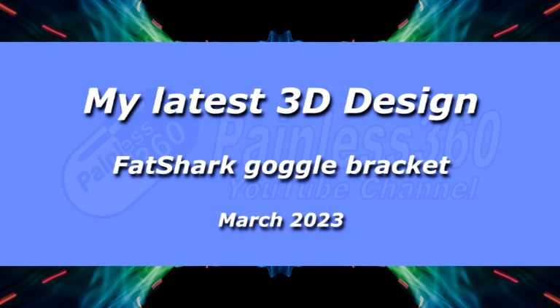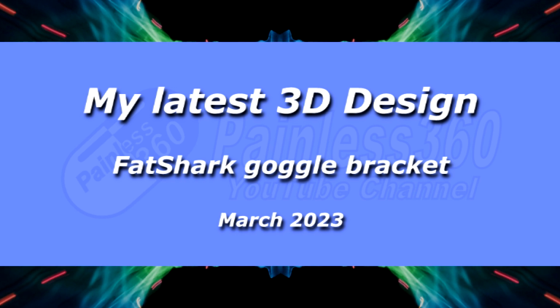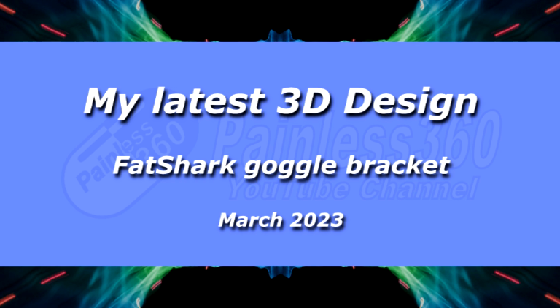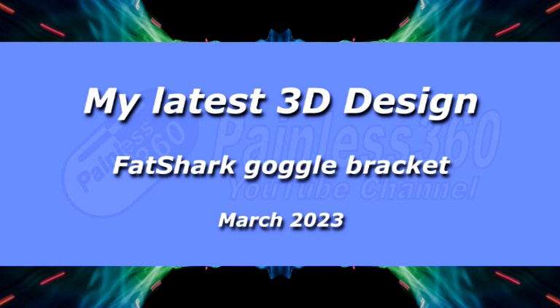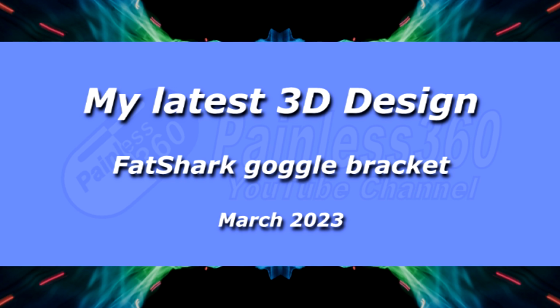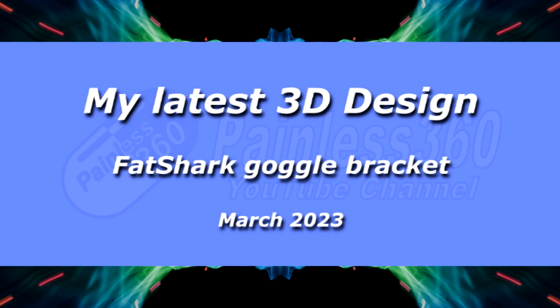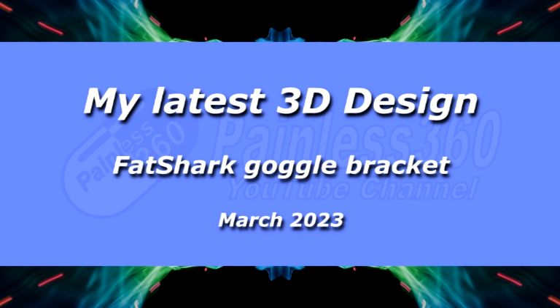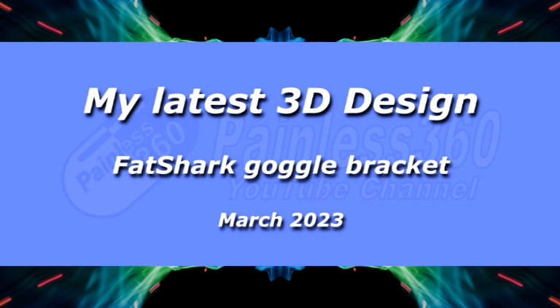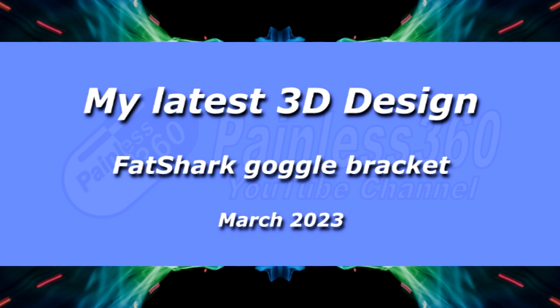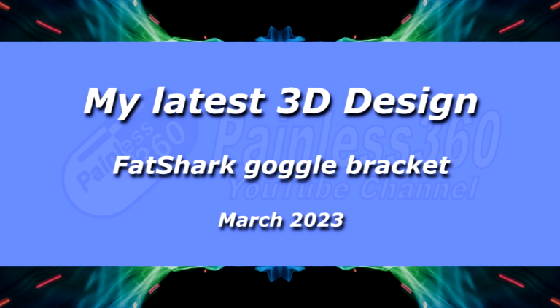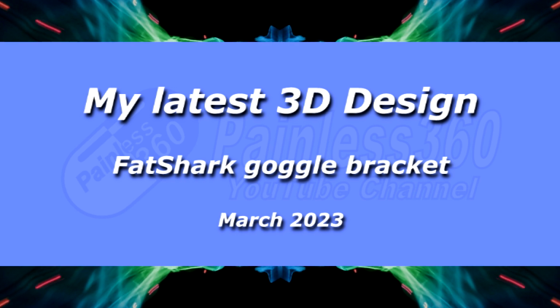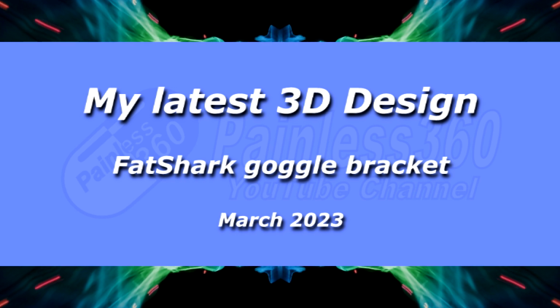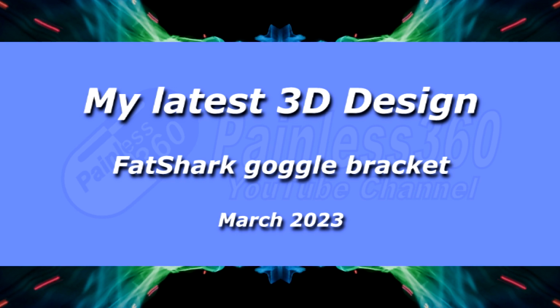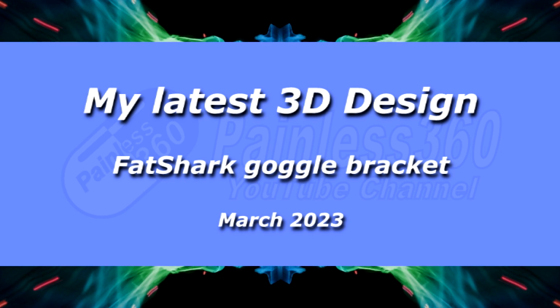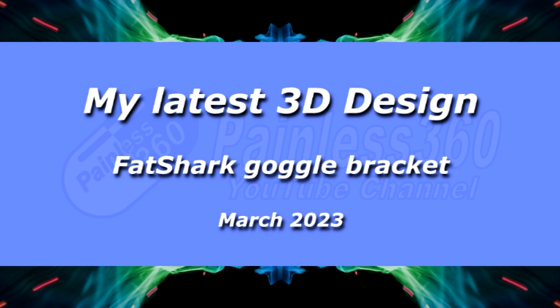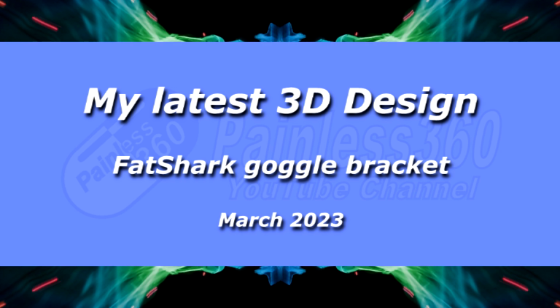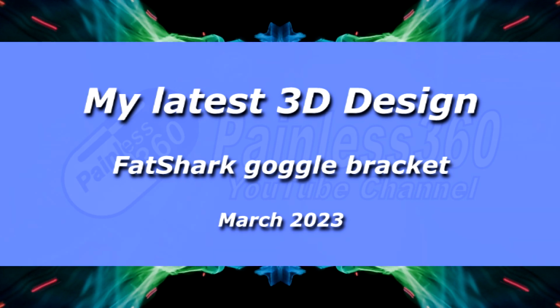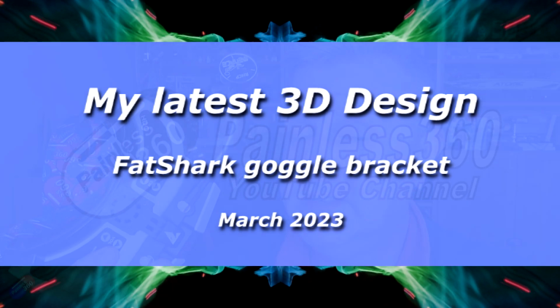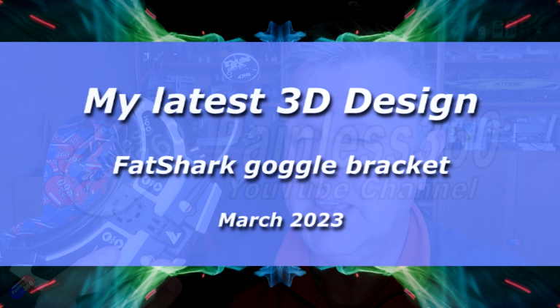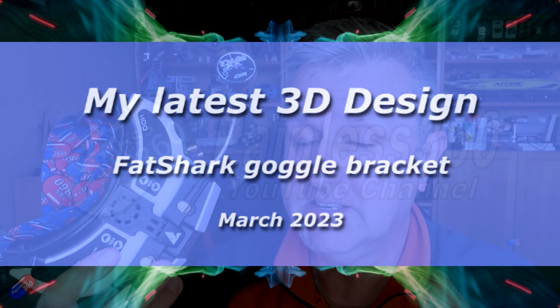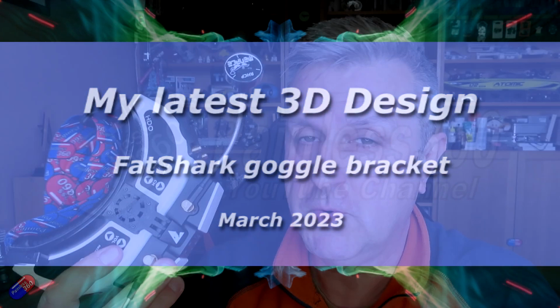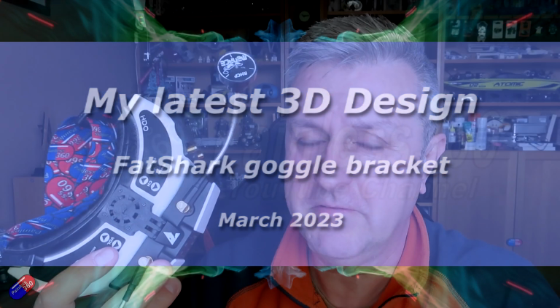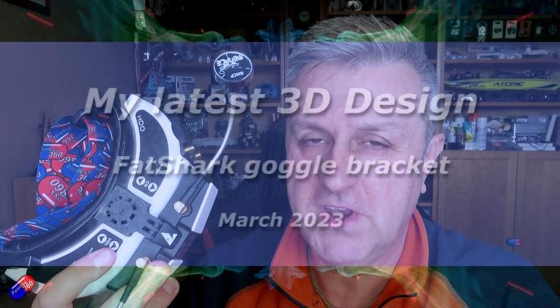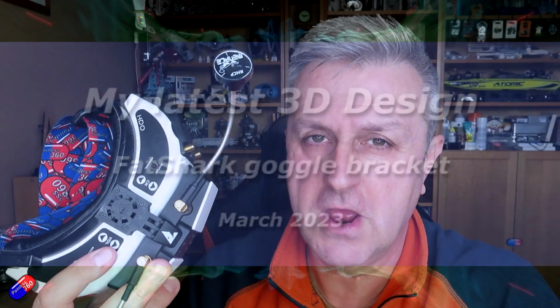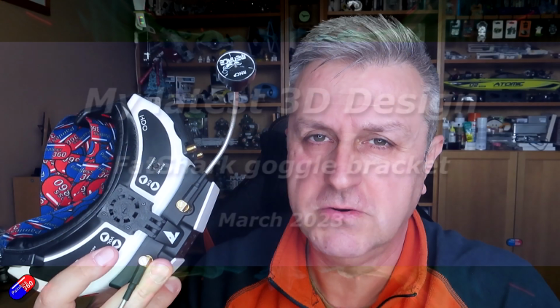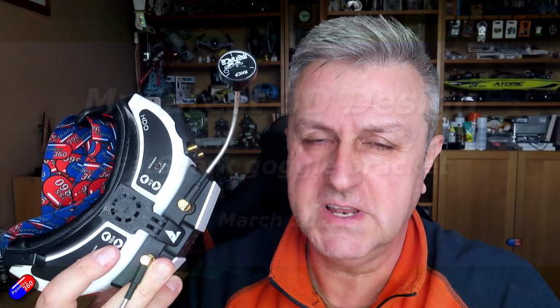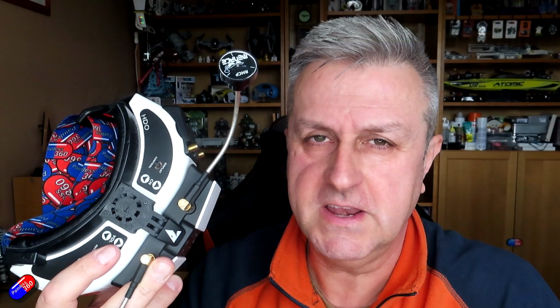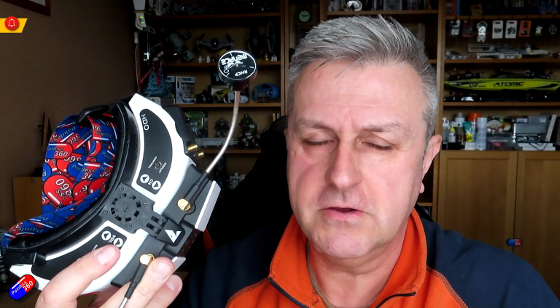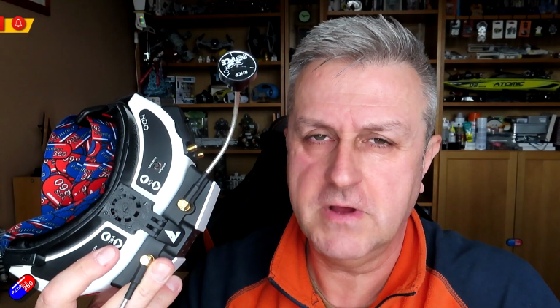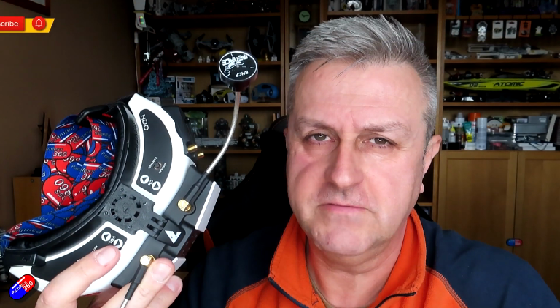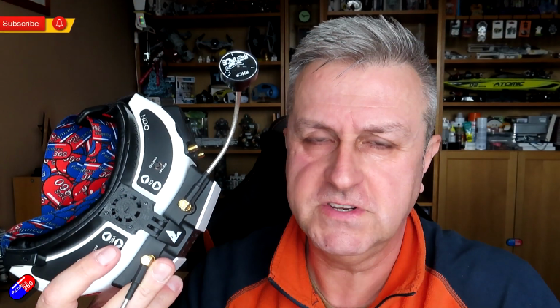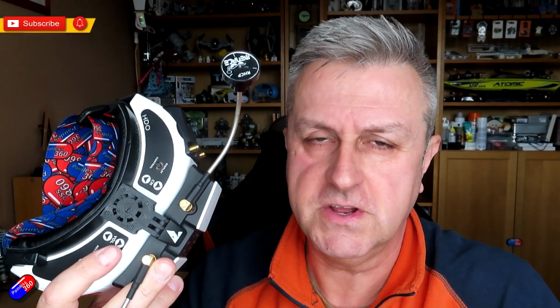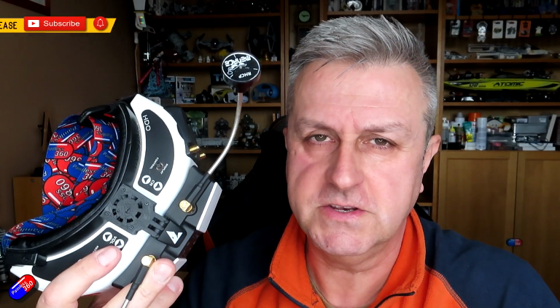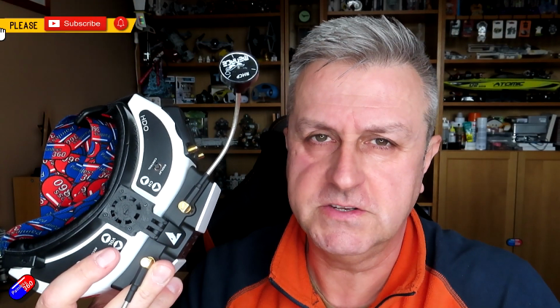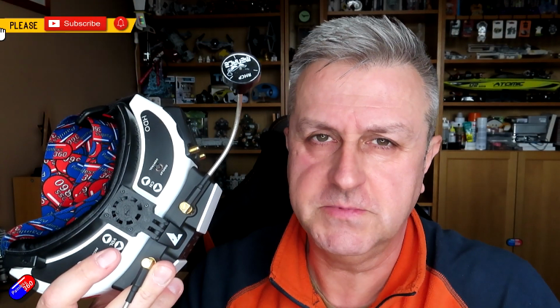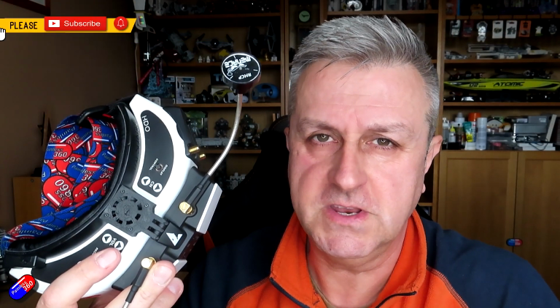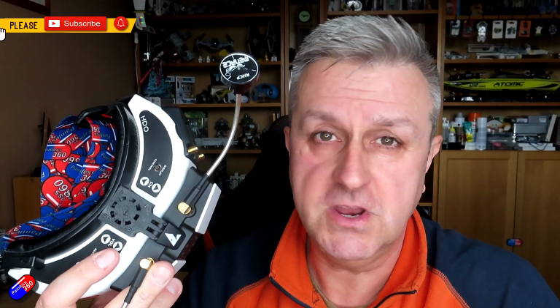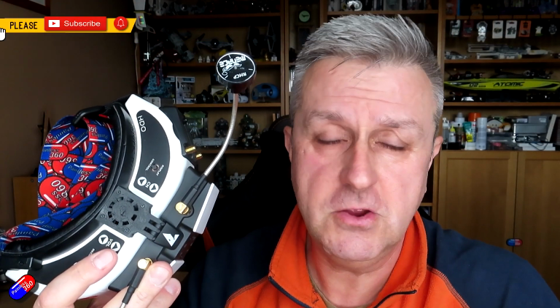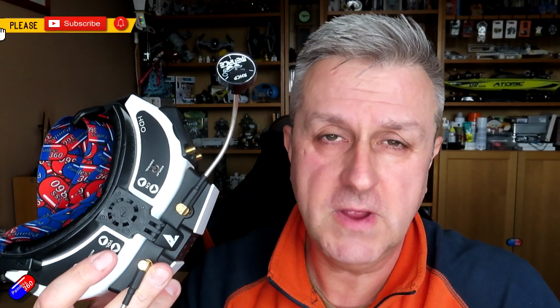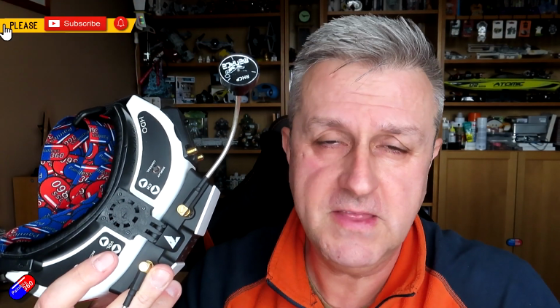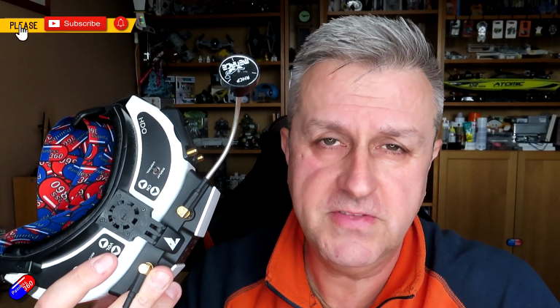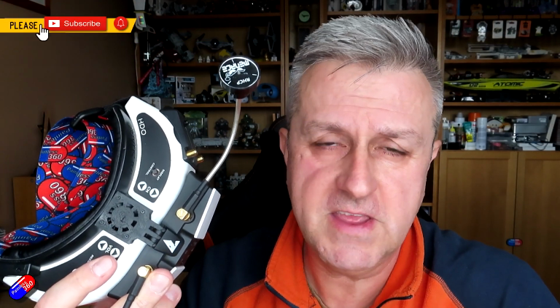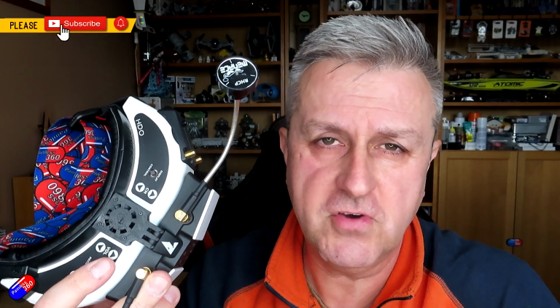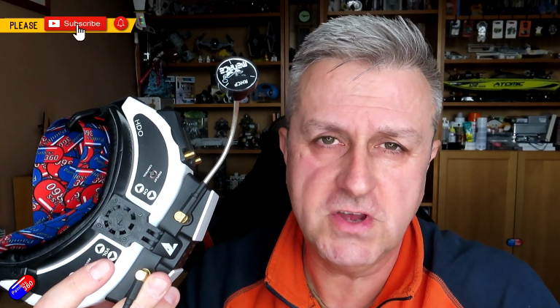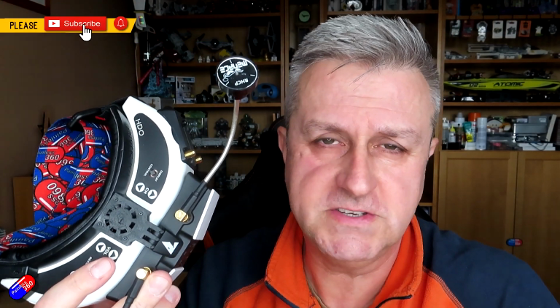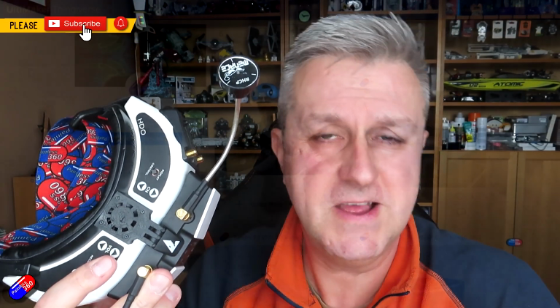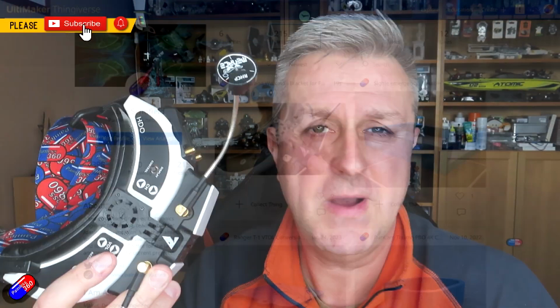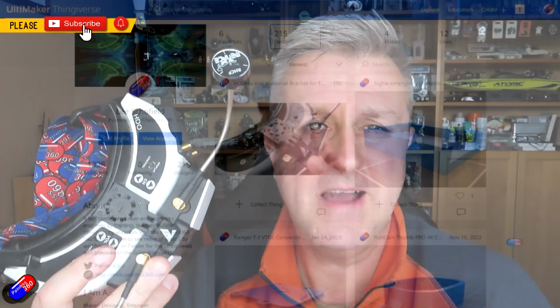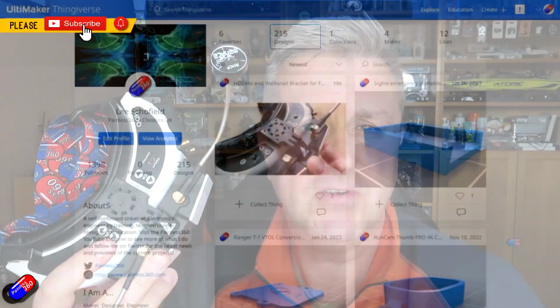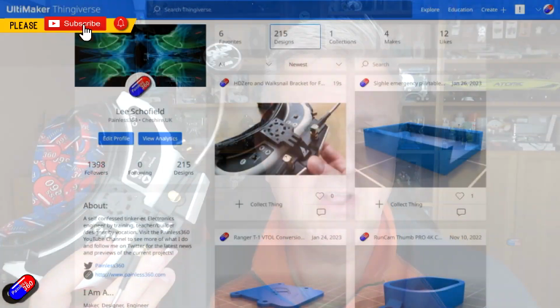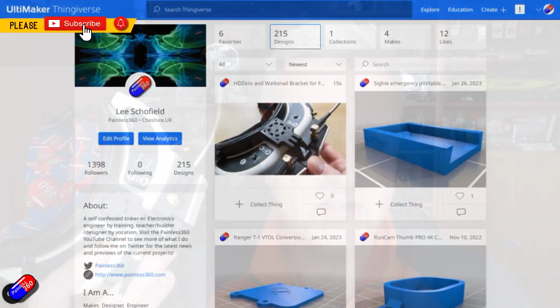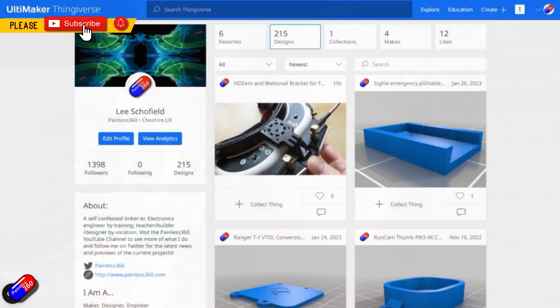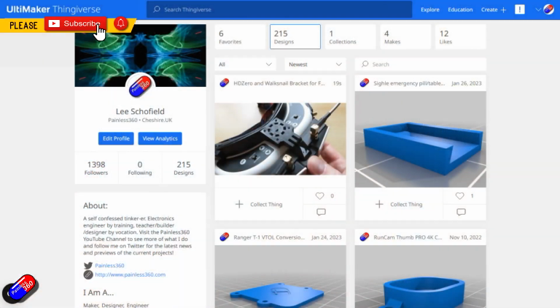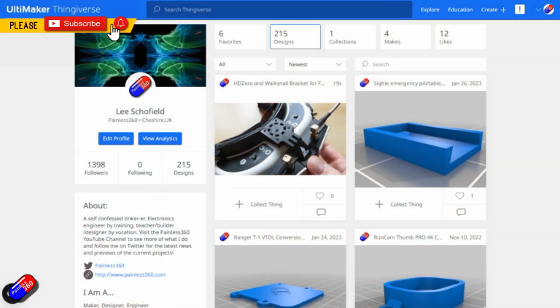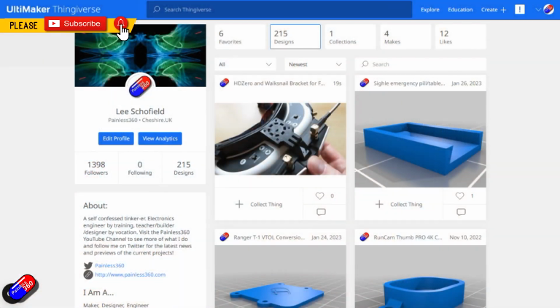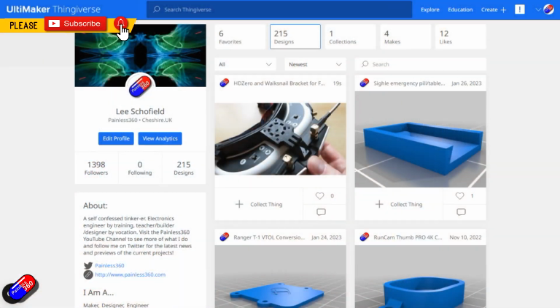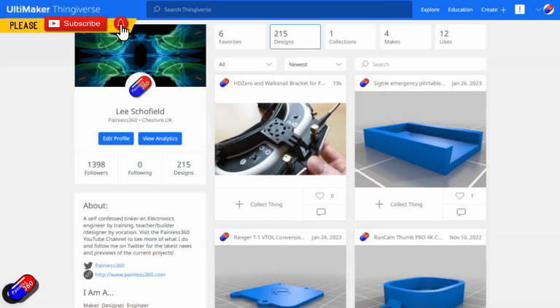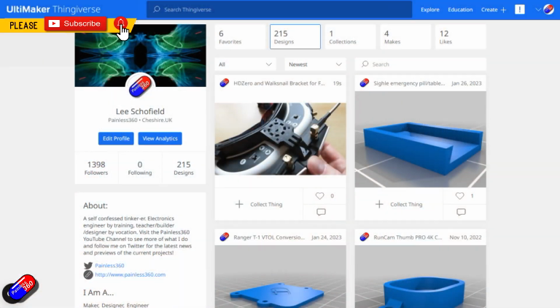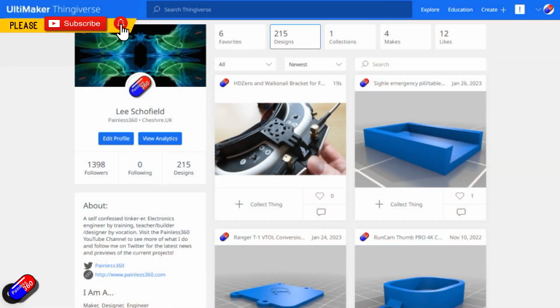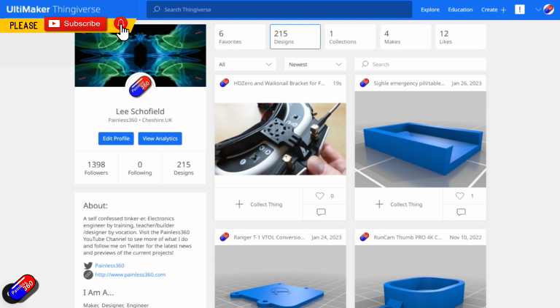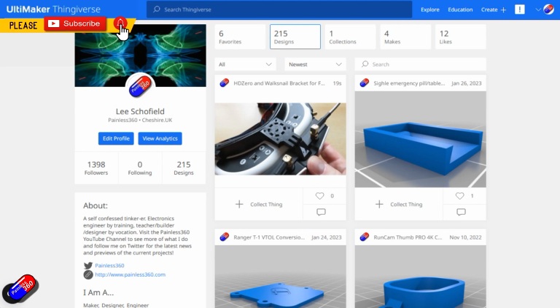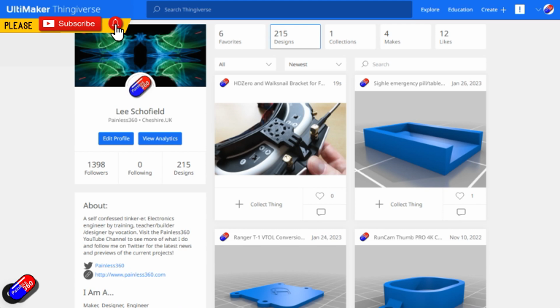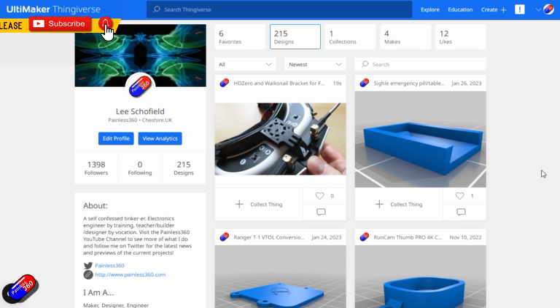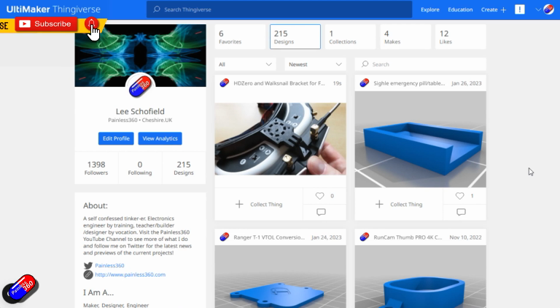Hello and welcome to this quick video. I've designed something new in Thingiverse, and I have lots of designs already on Thingiverse.